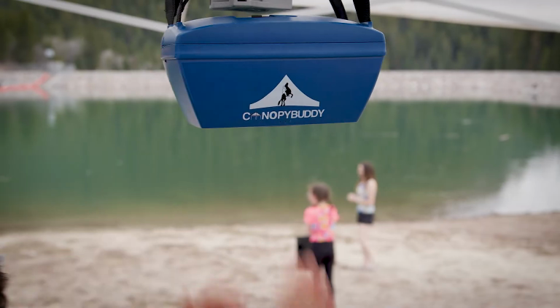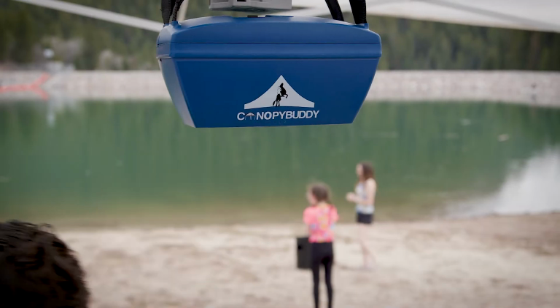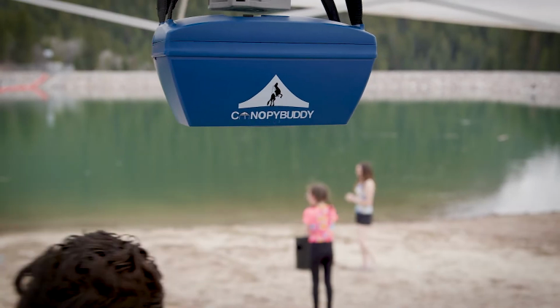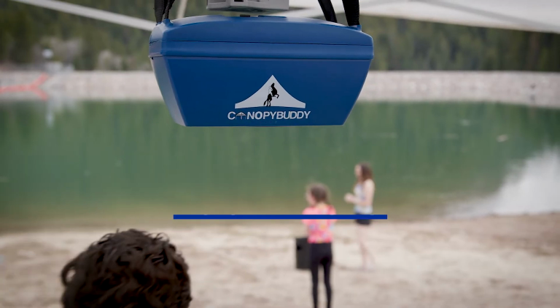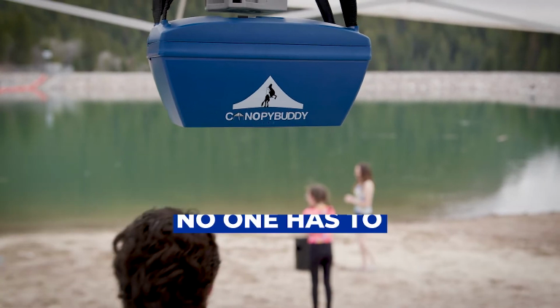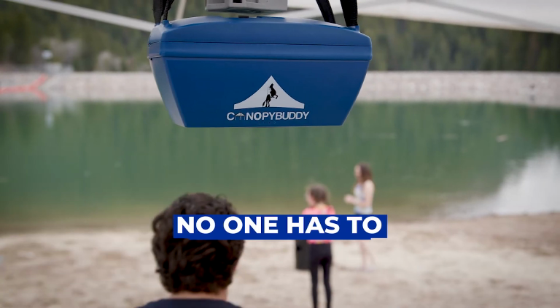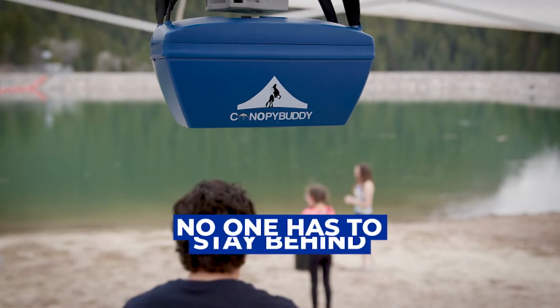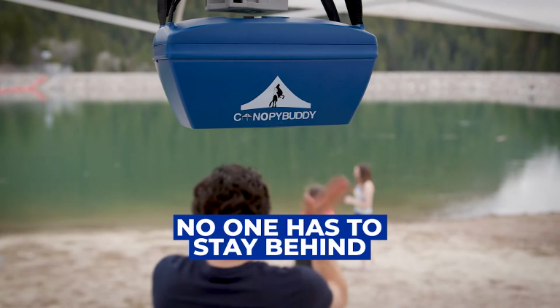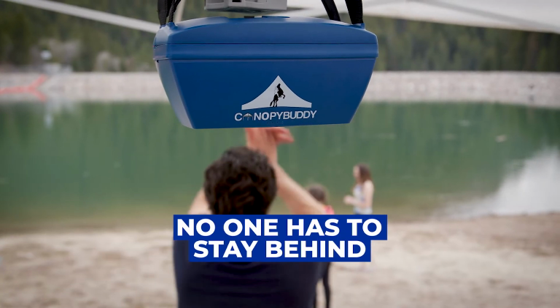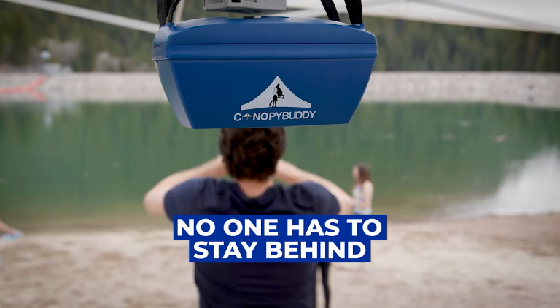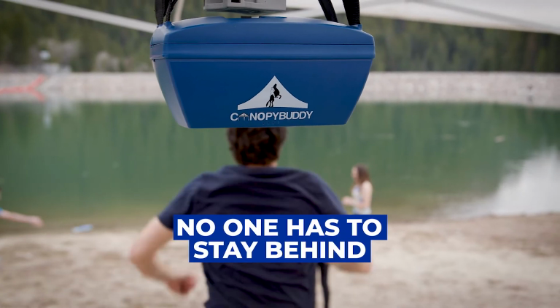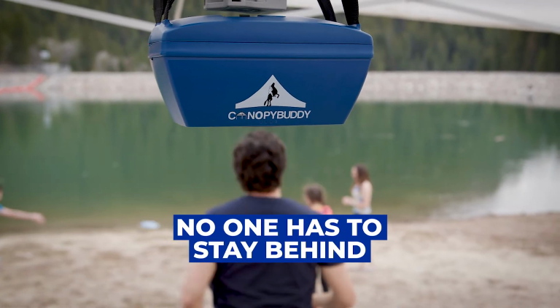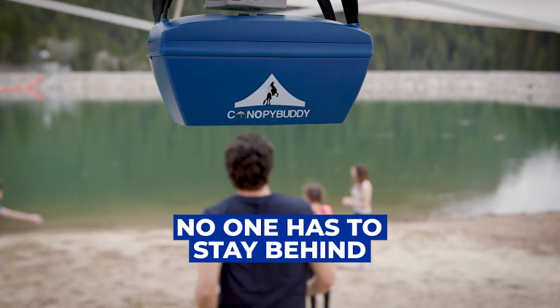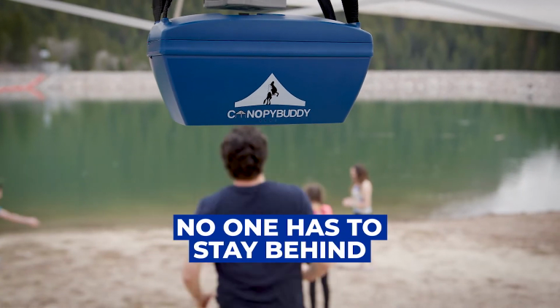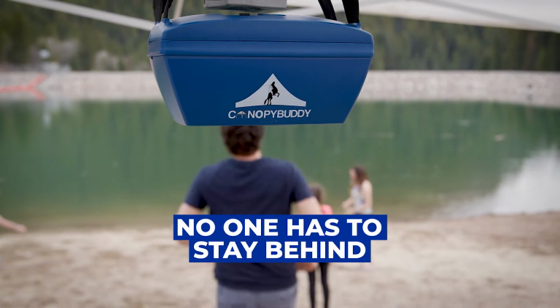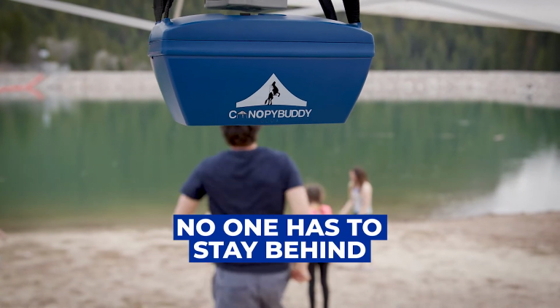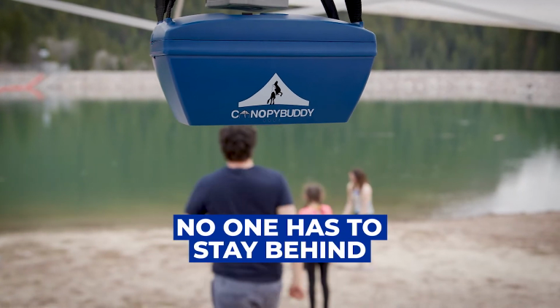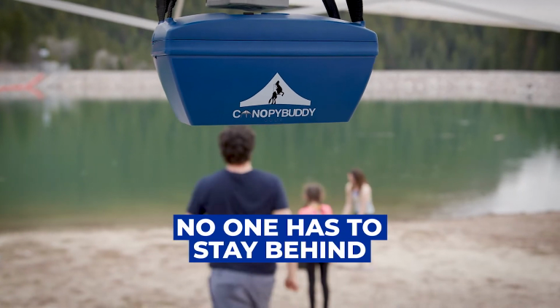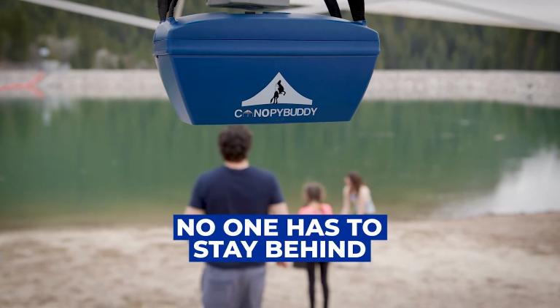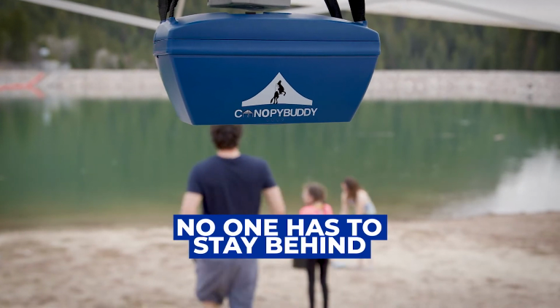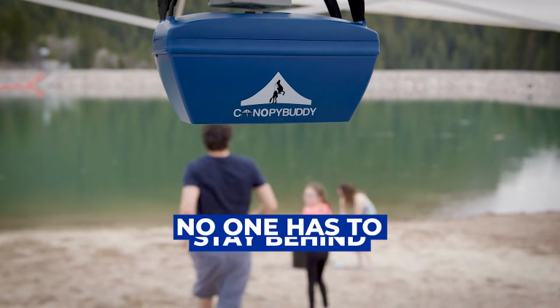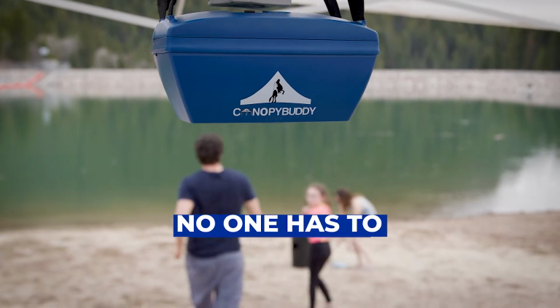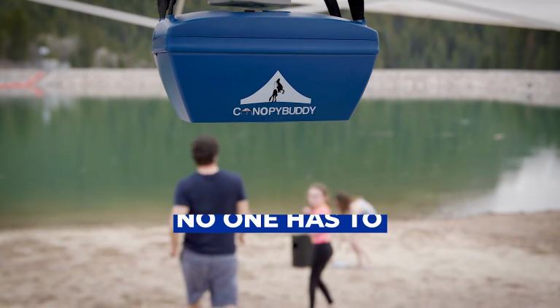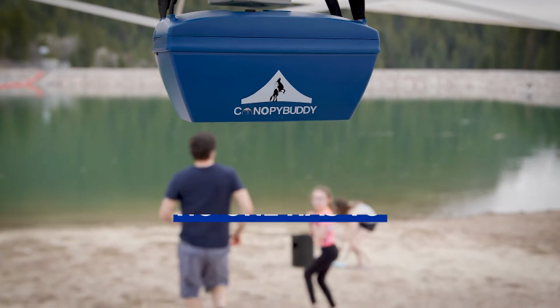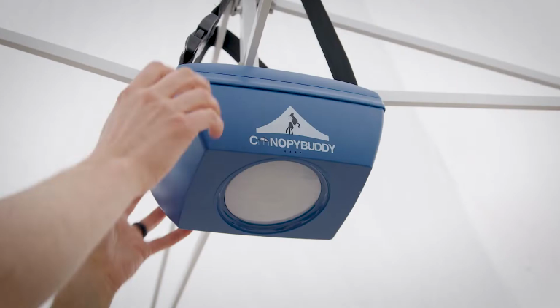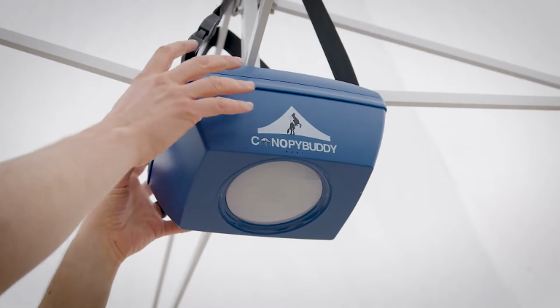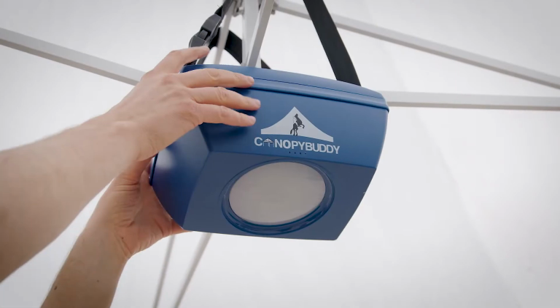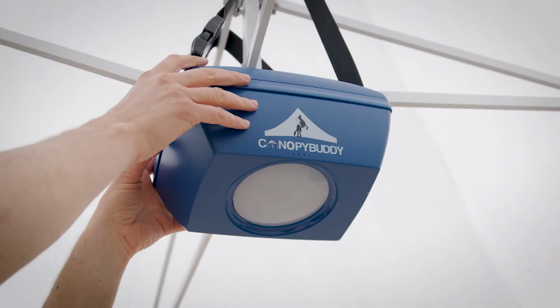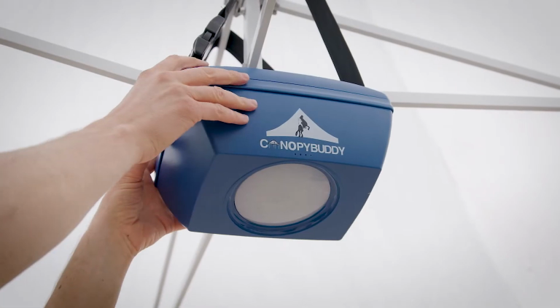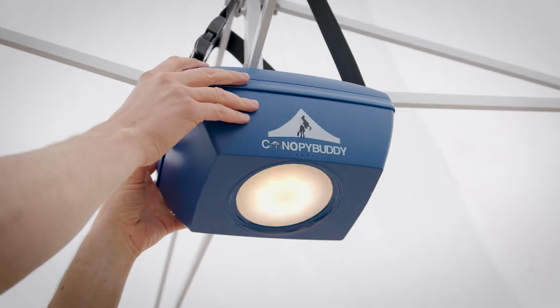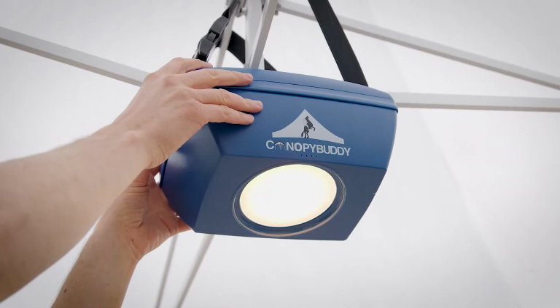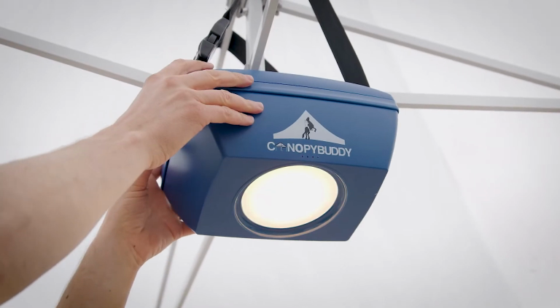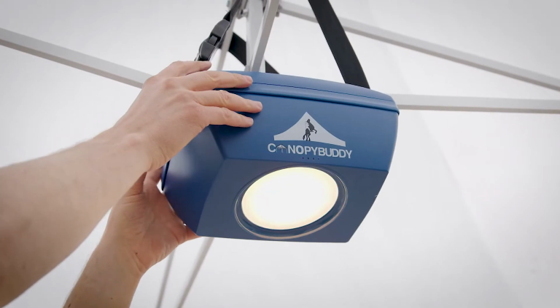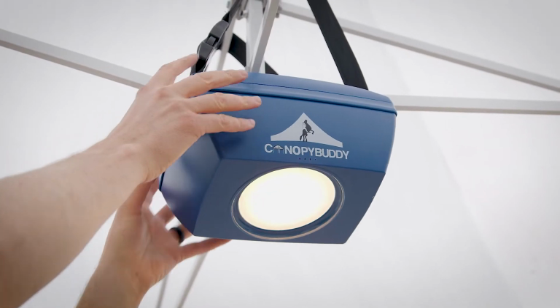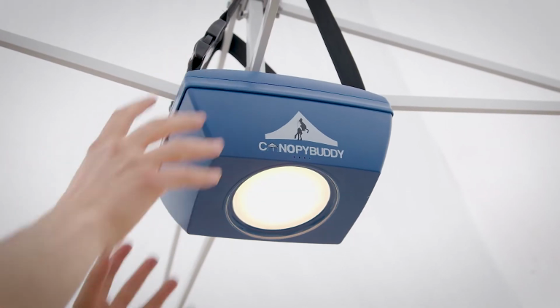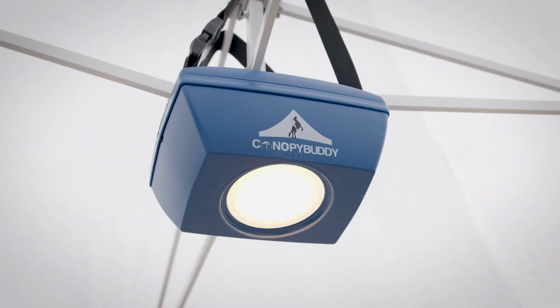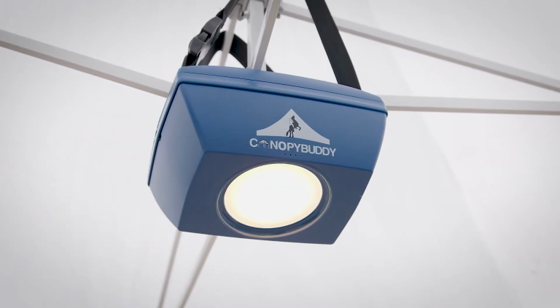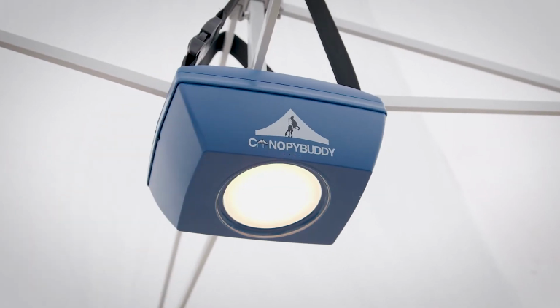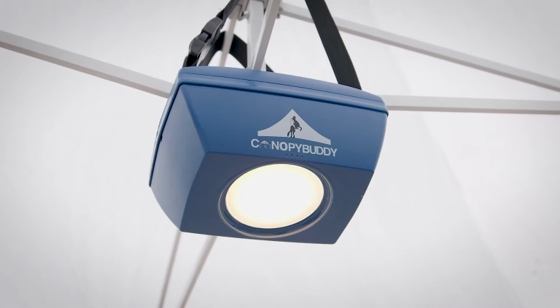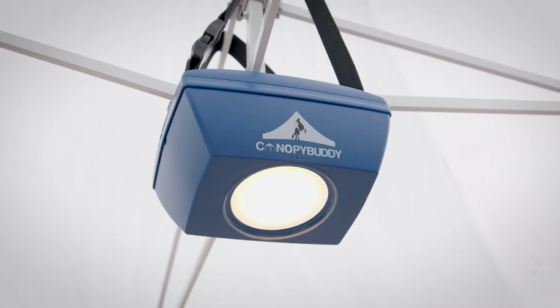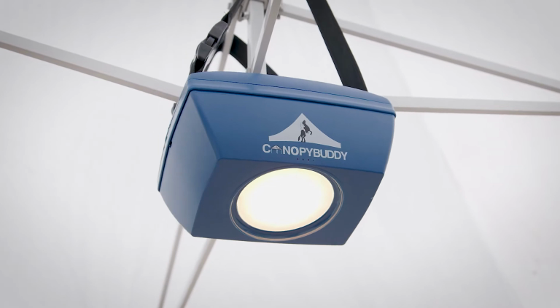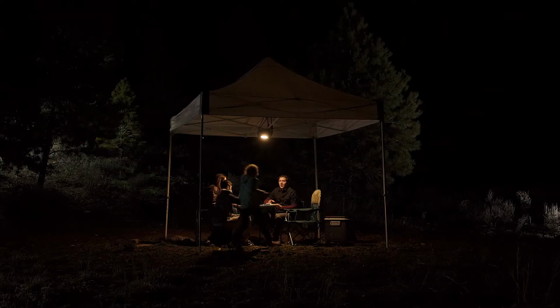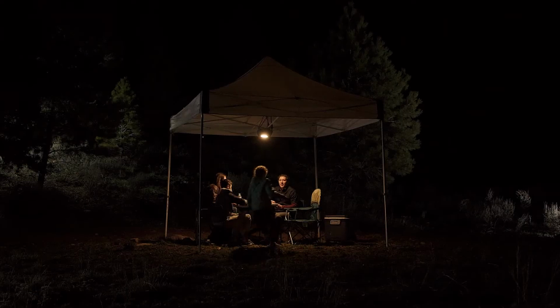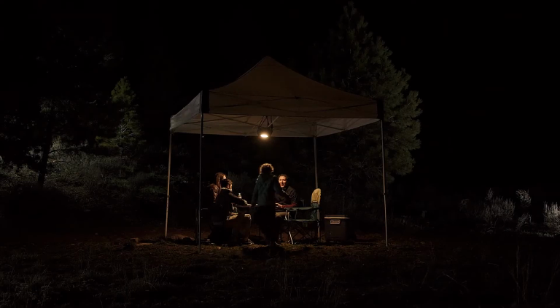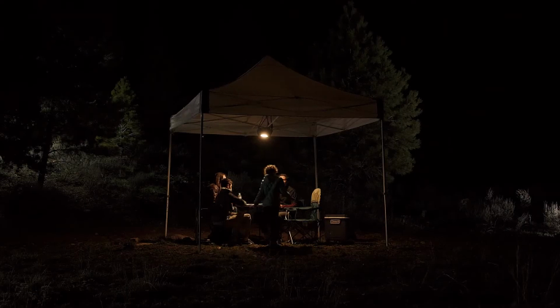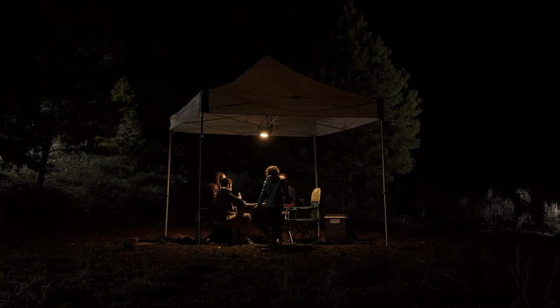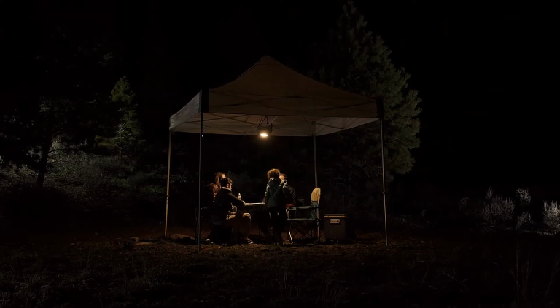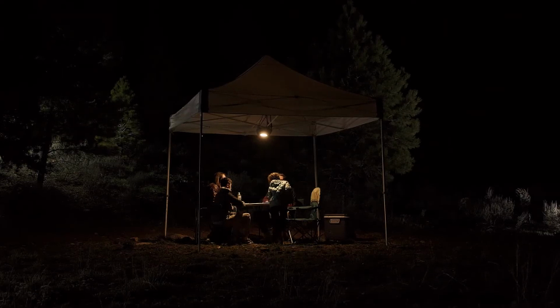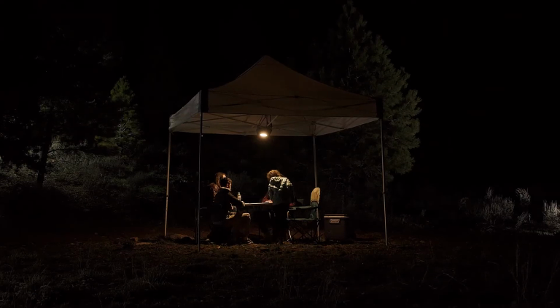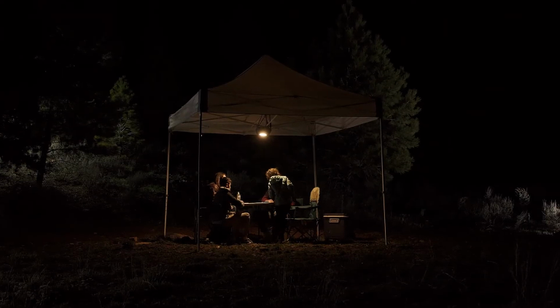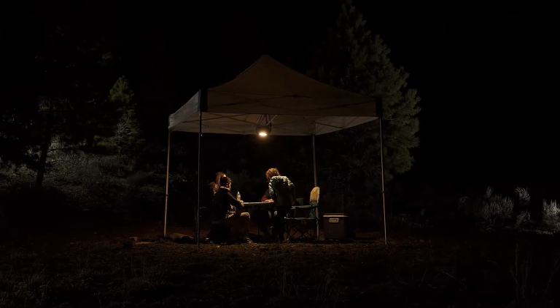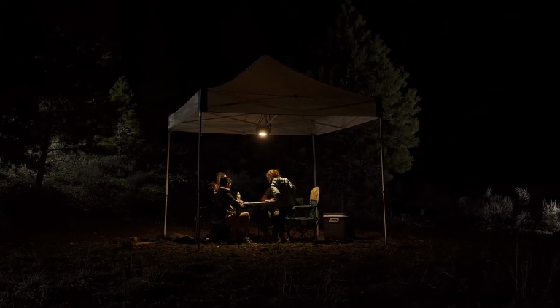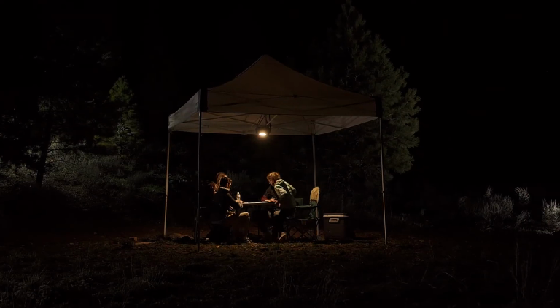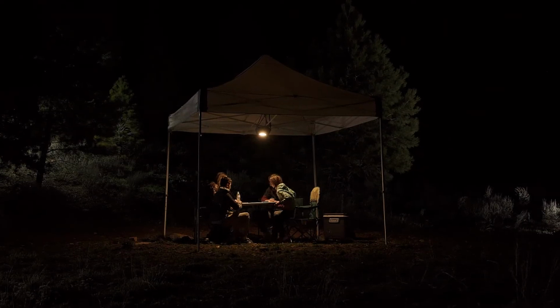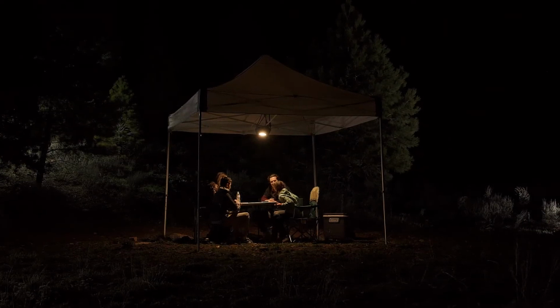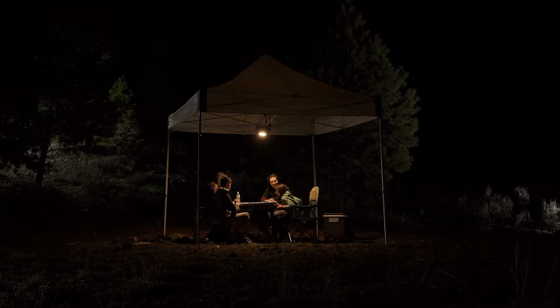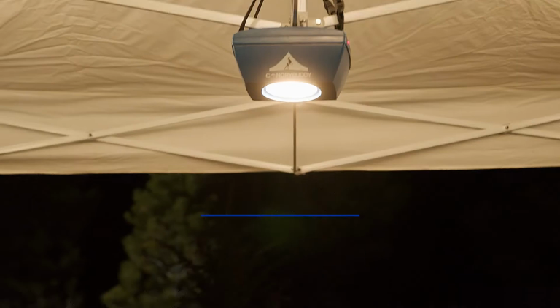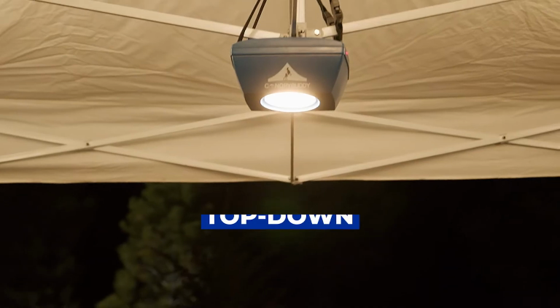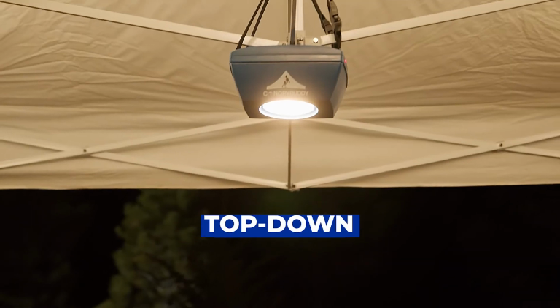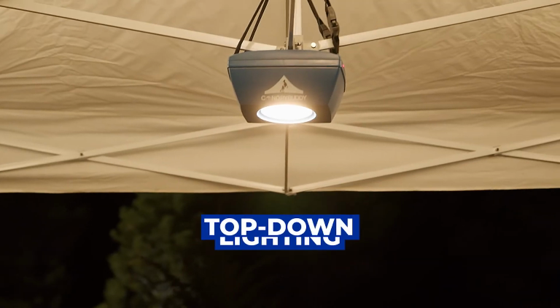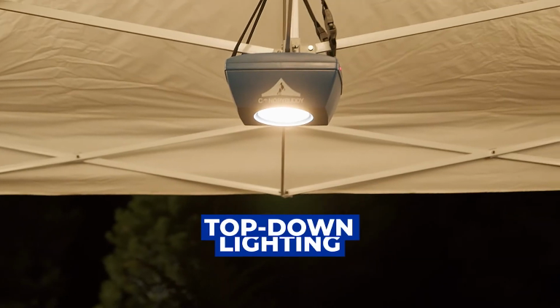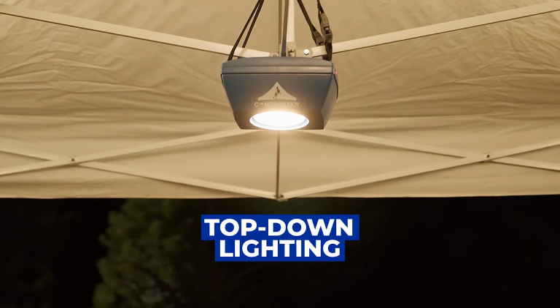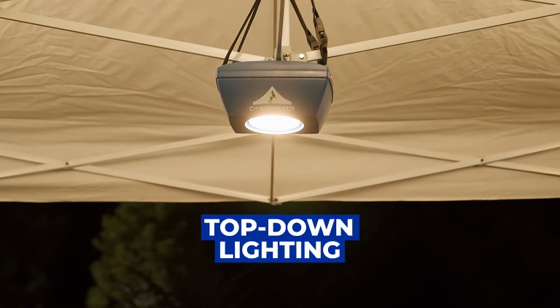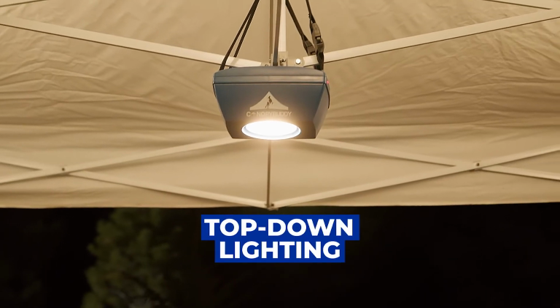With The Vault, no one has to stay behind and miss out on the fun. The Vault is great for more than just the beach. Make campsite safer with The Vault's top-down lighting.